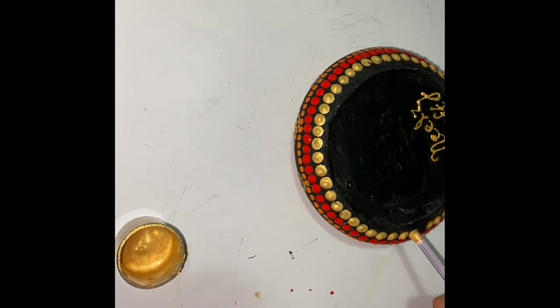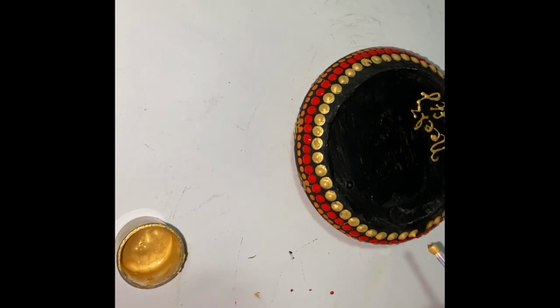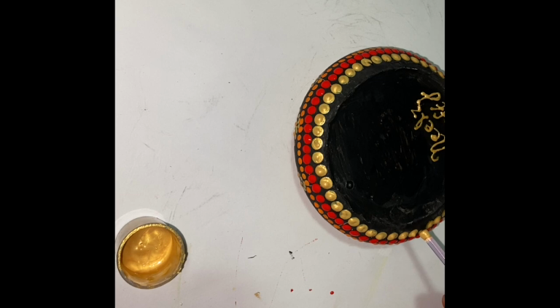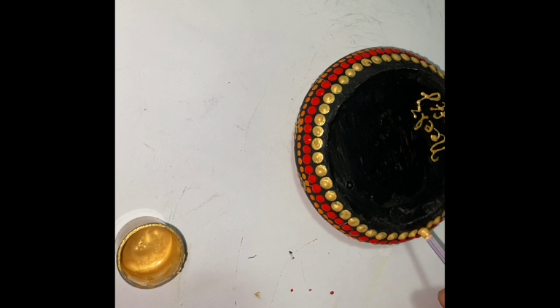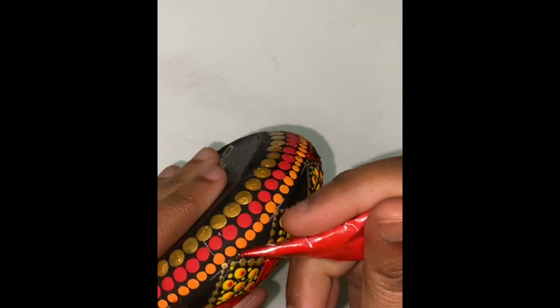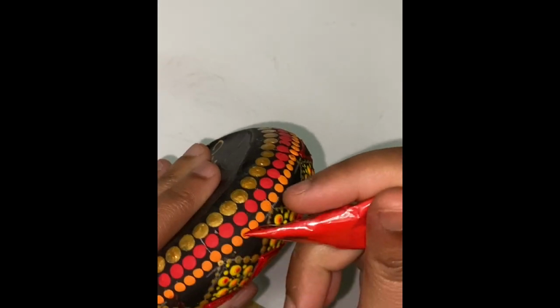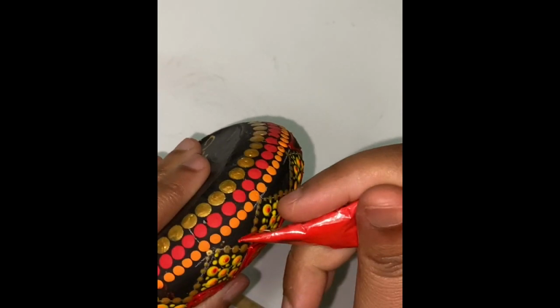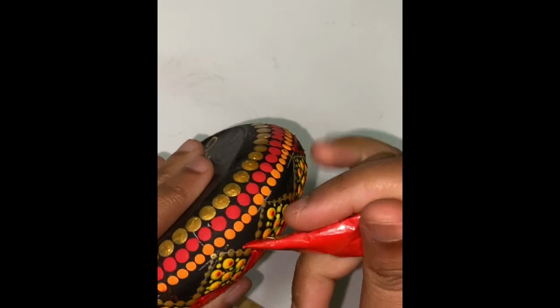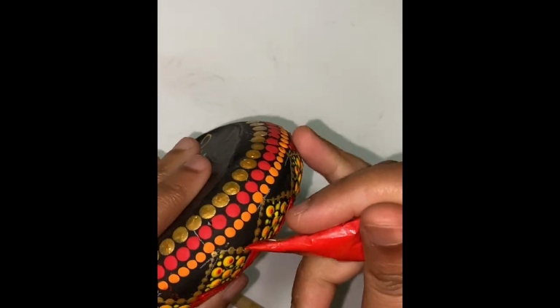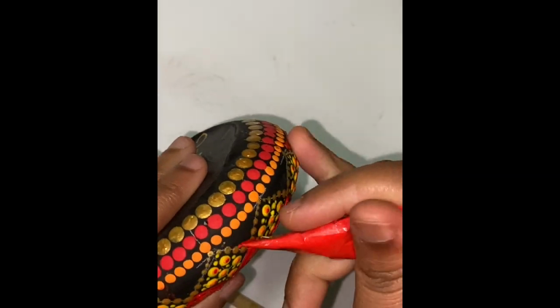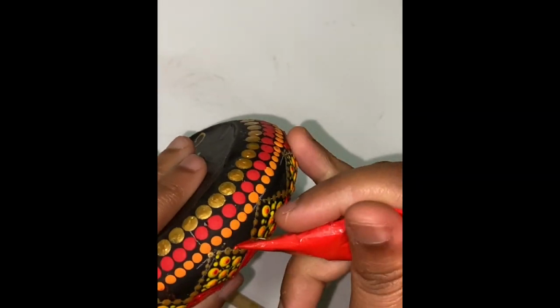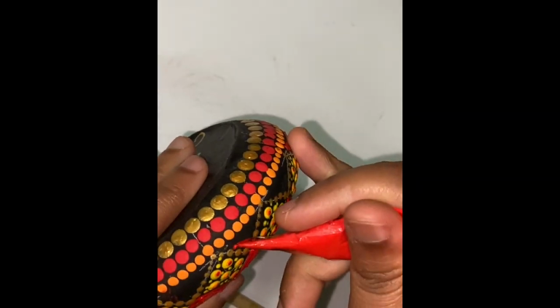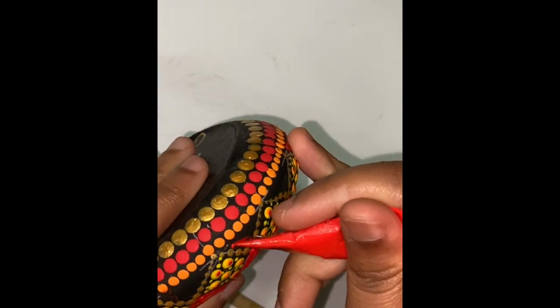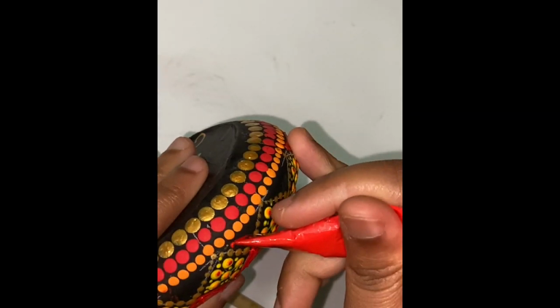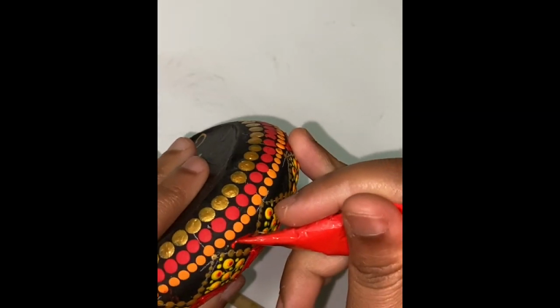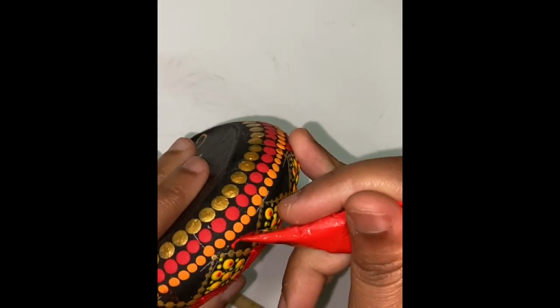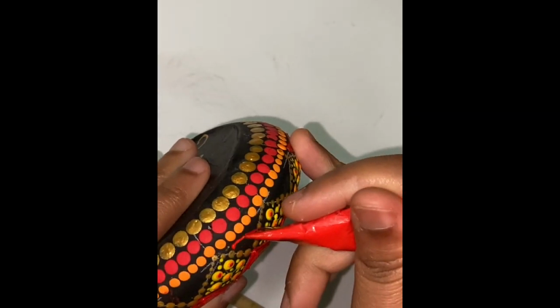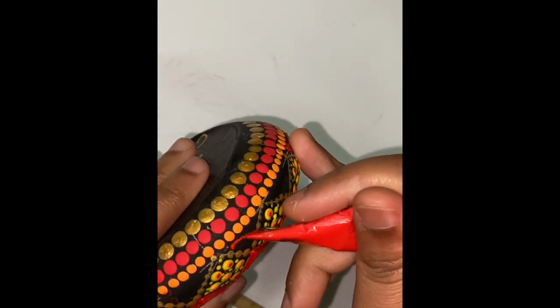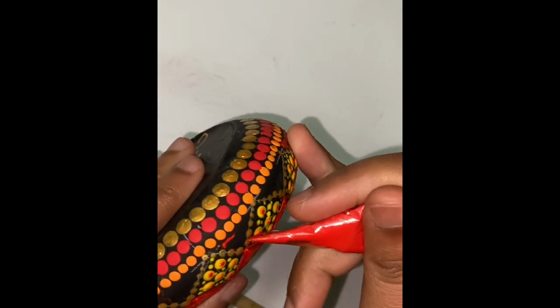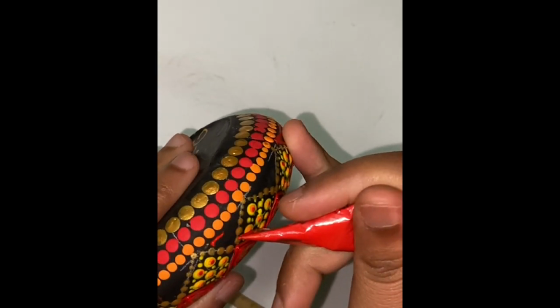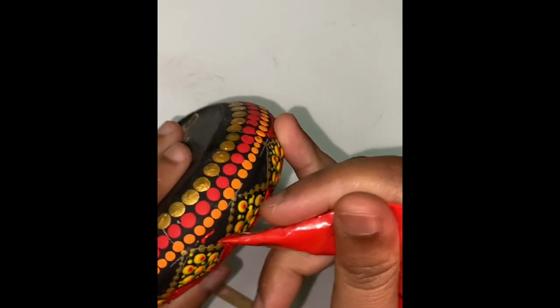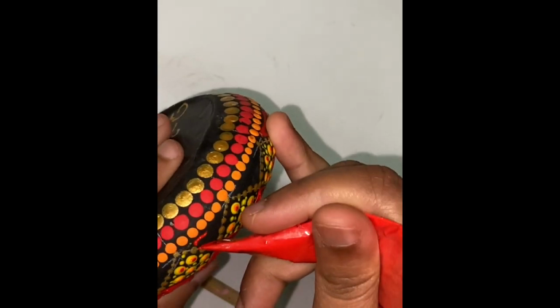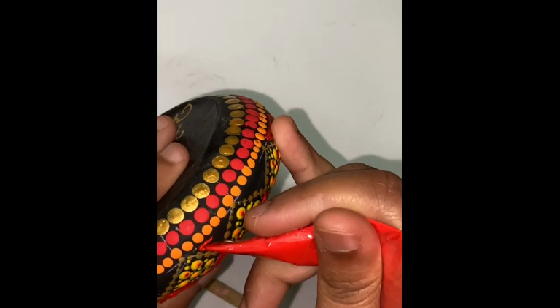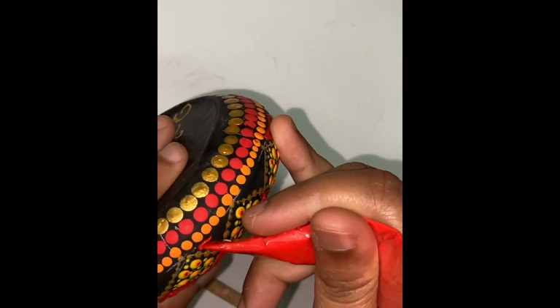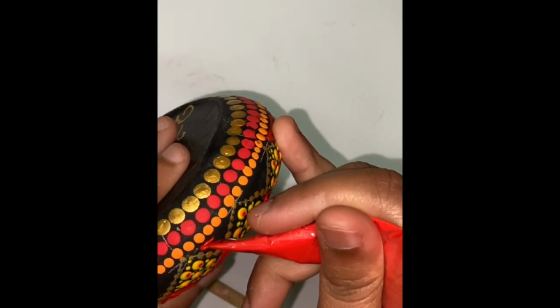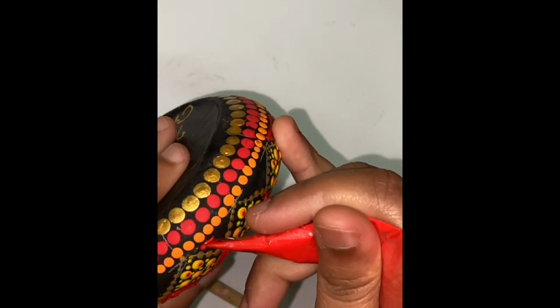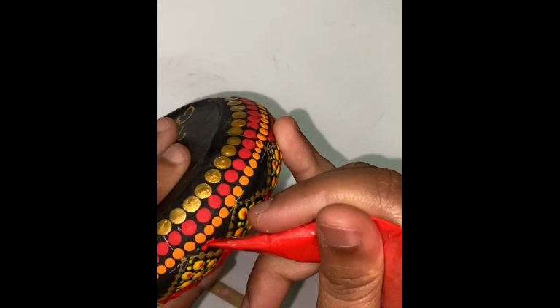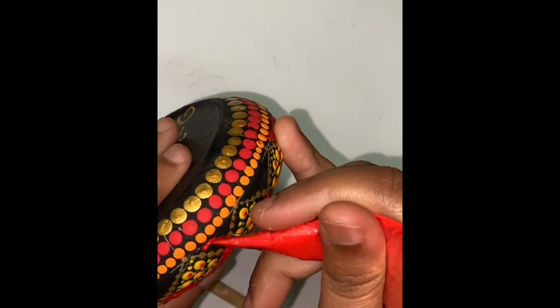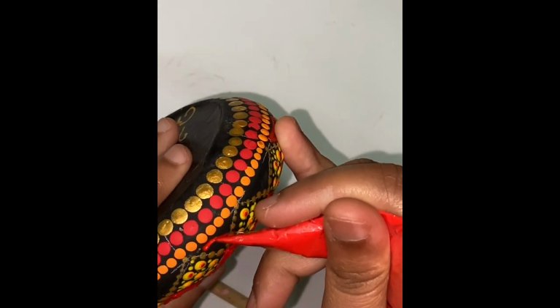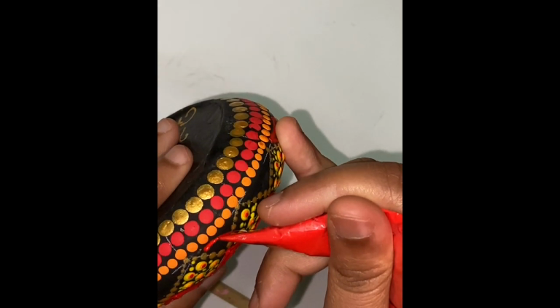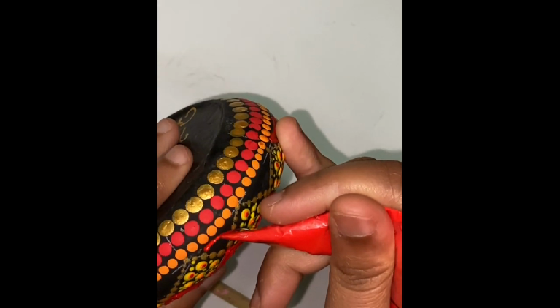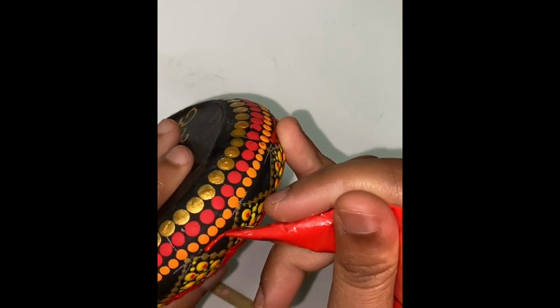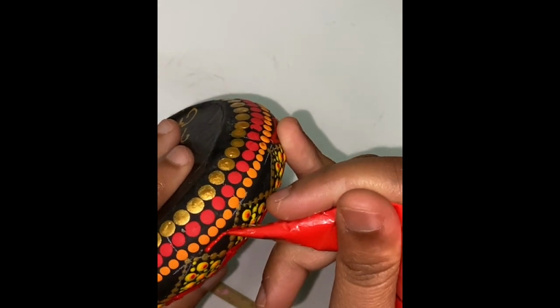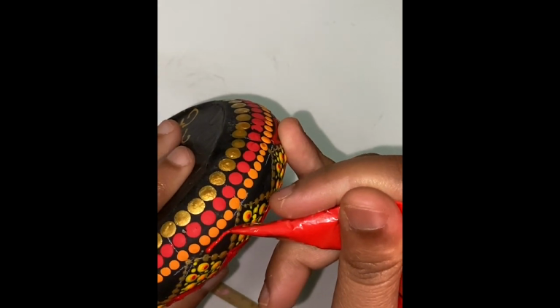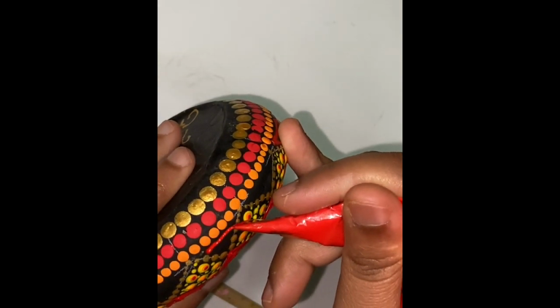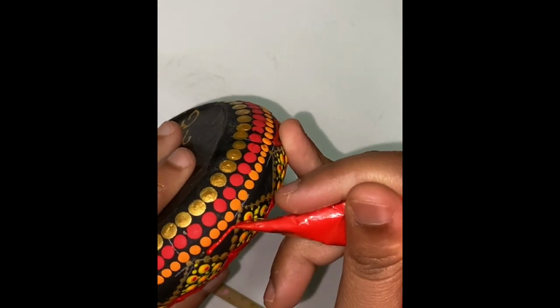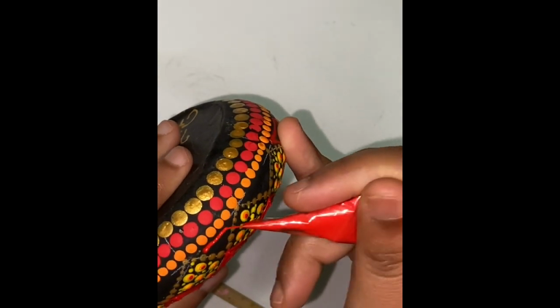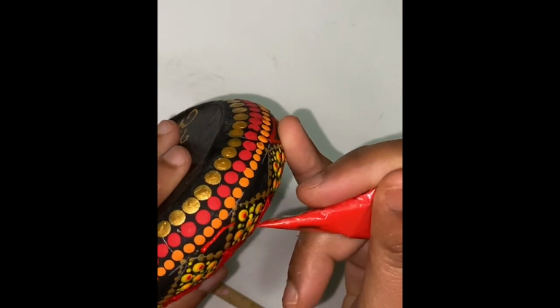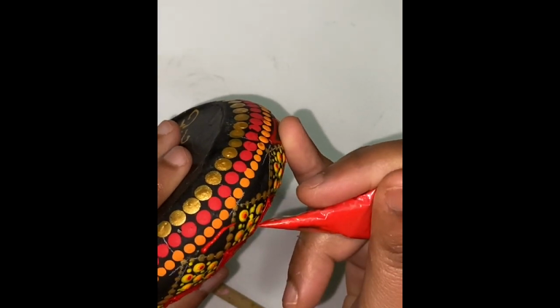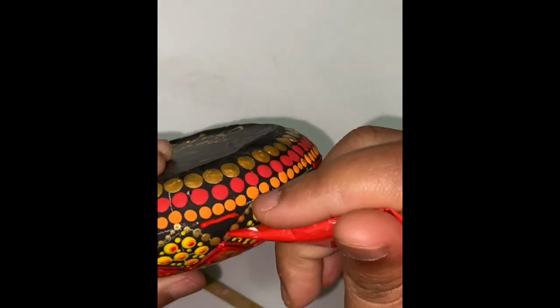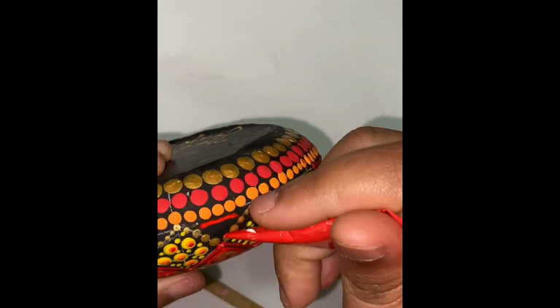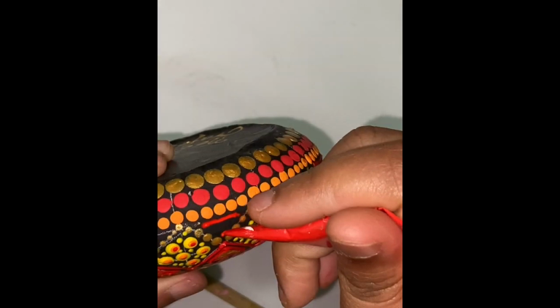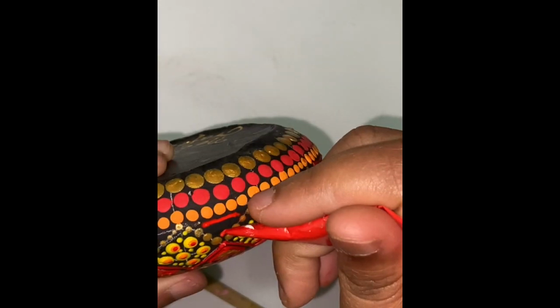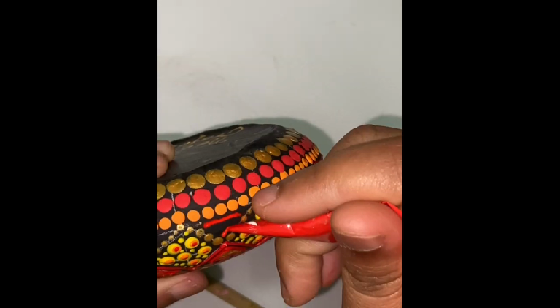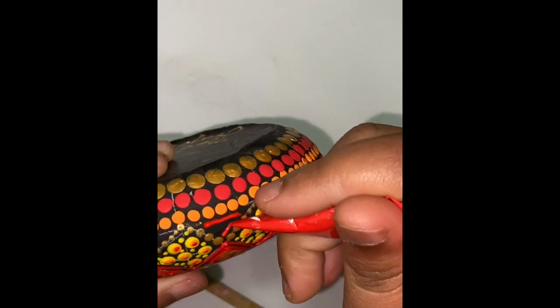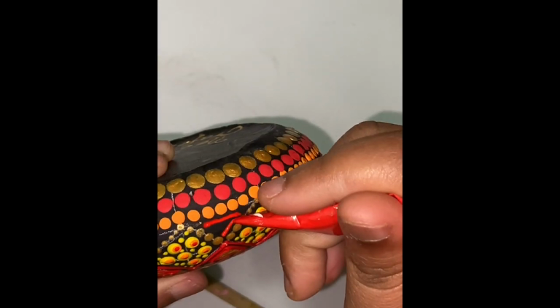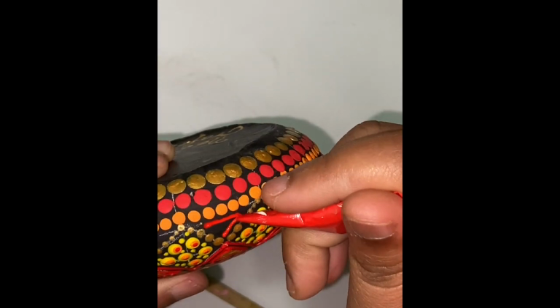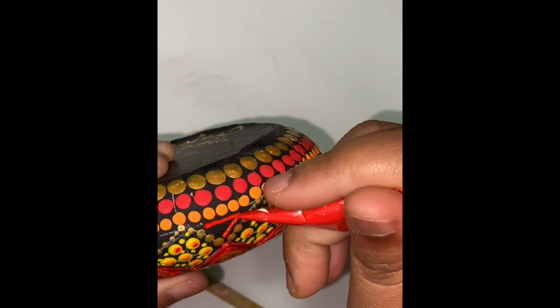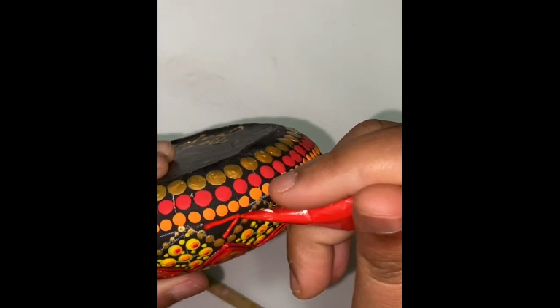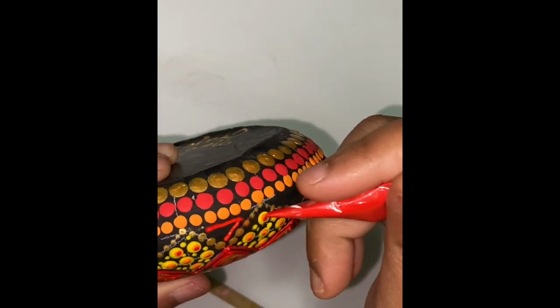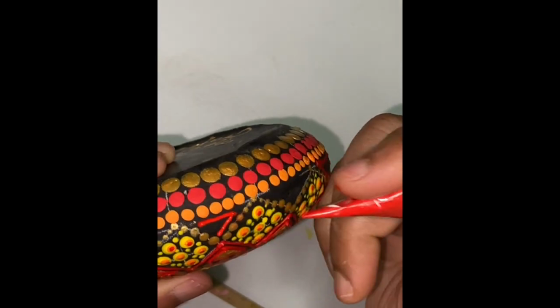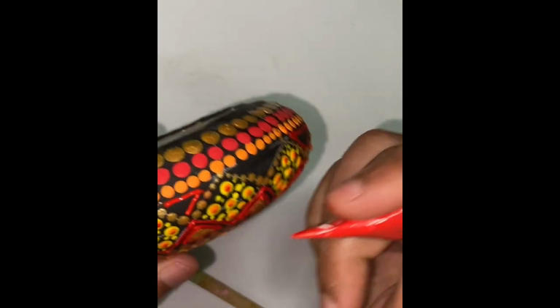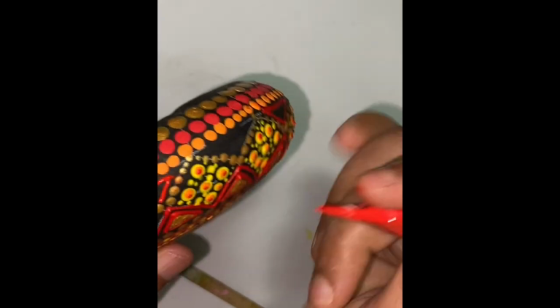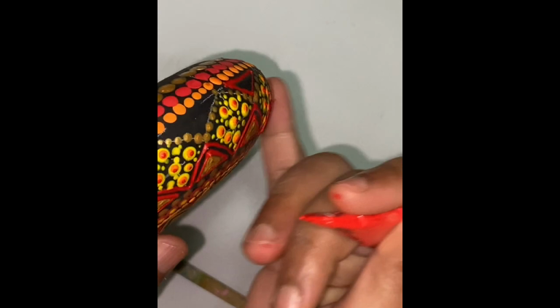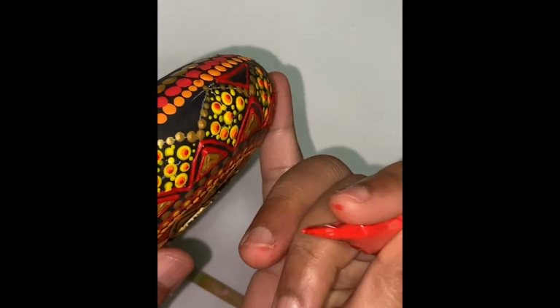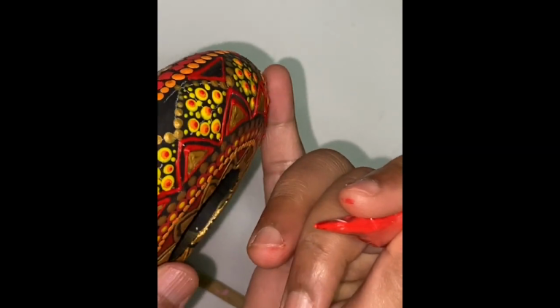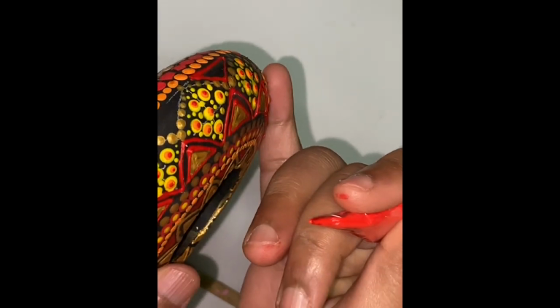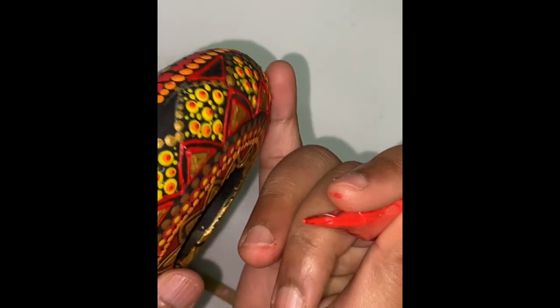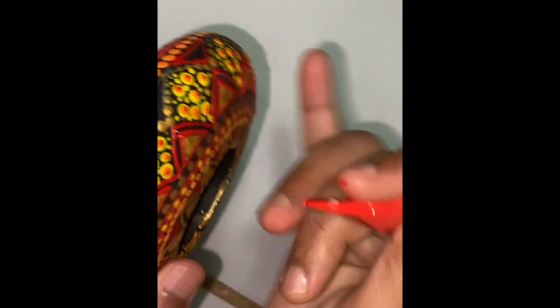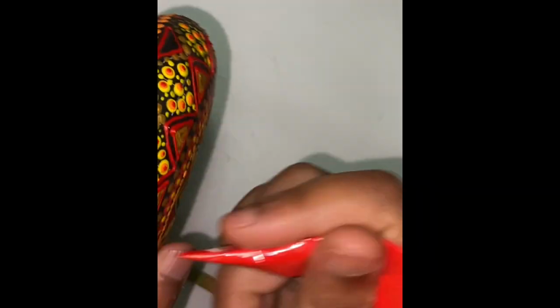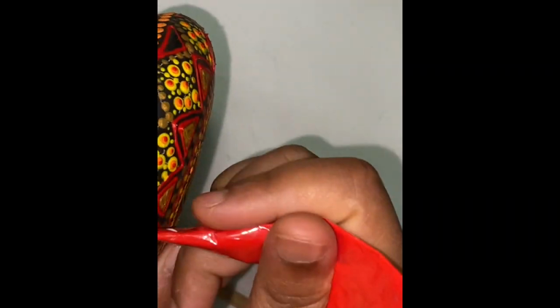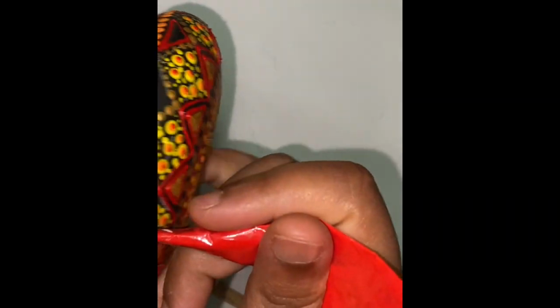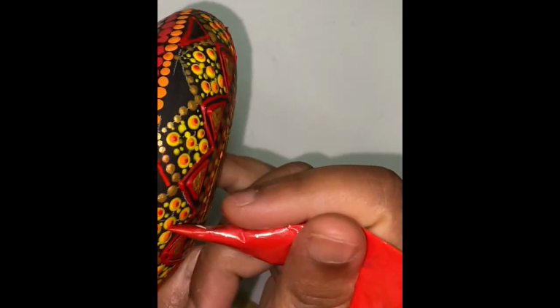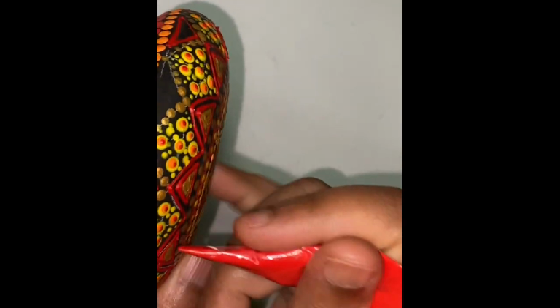To fill in the vacant space, I am drawing another triangle with the red cone and I will fill this with gold colour.